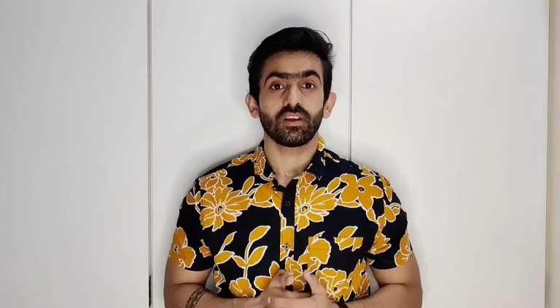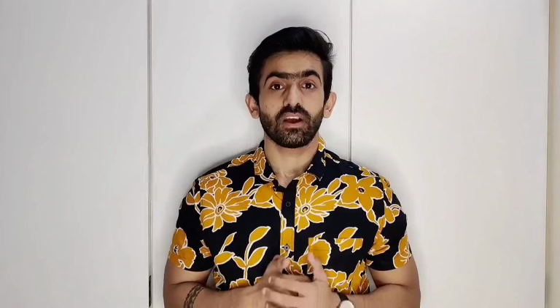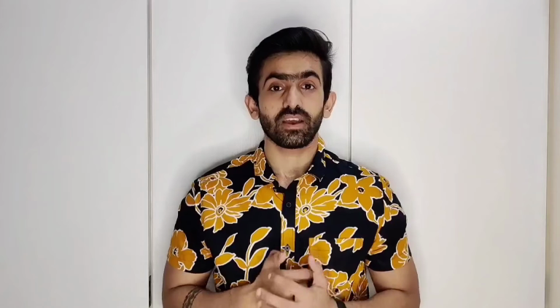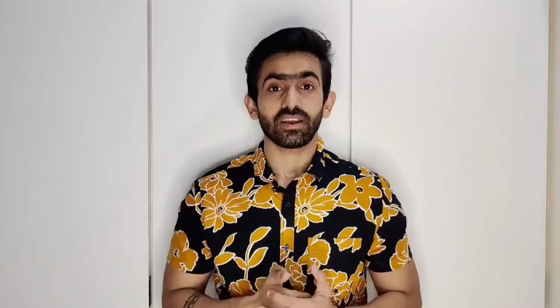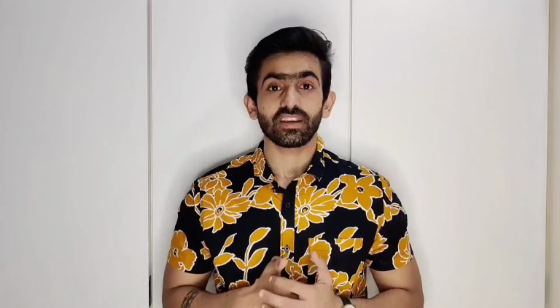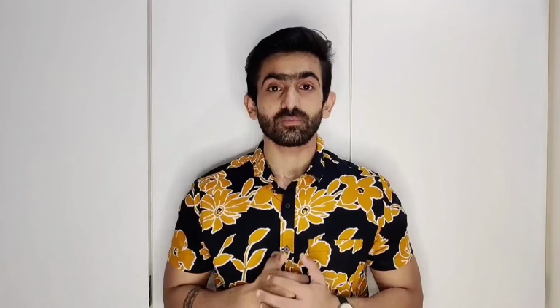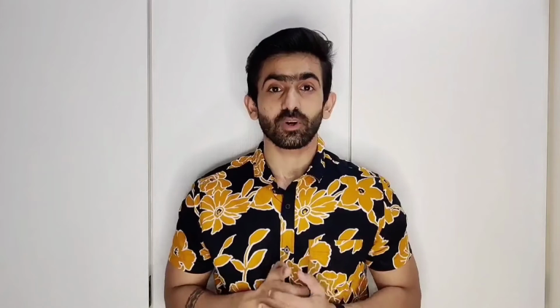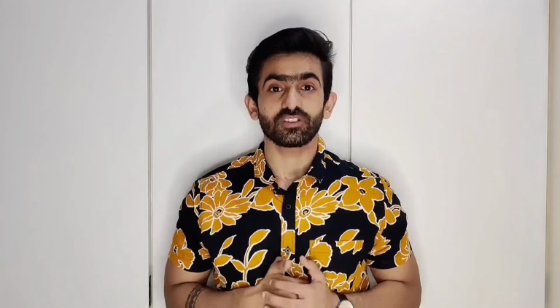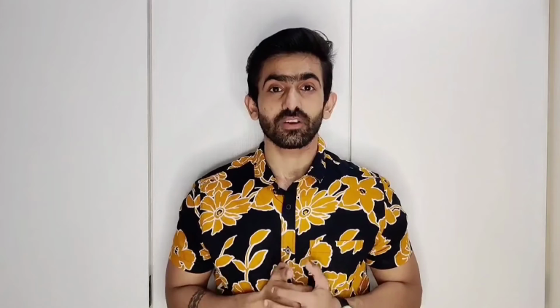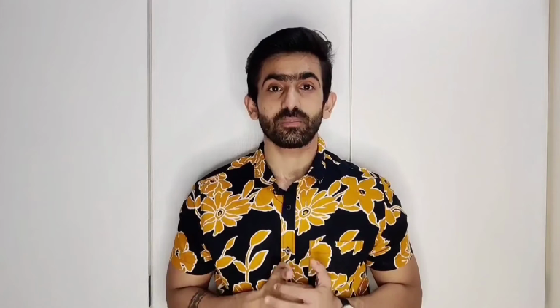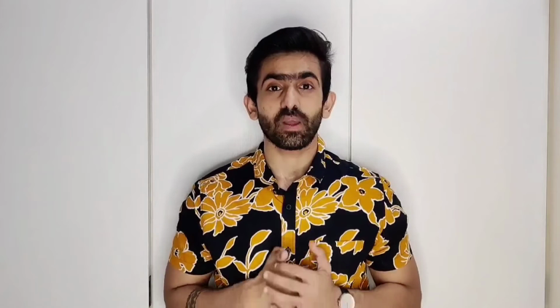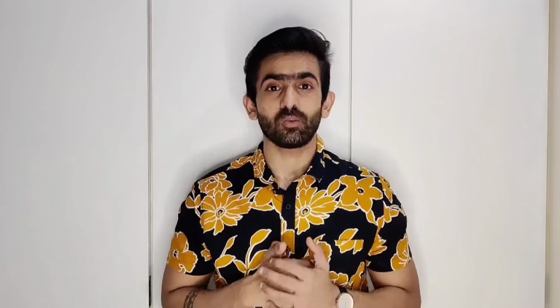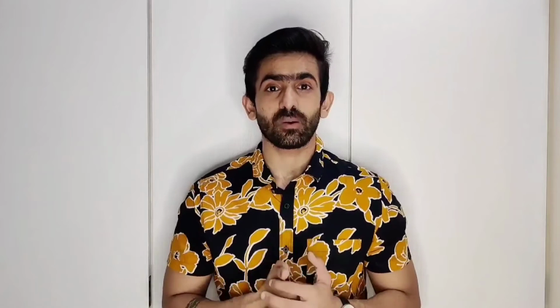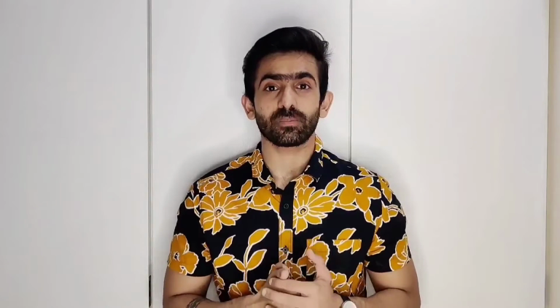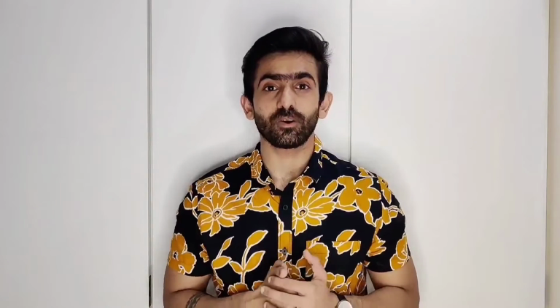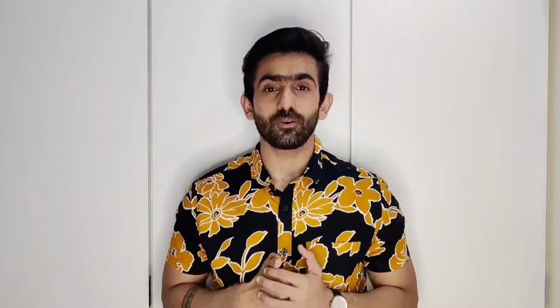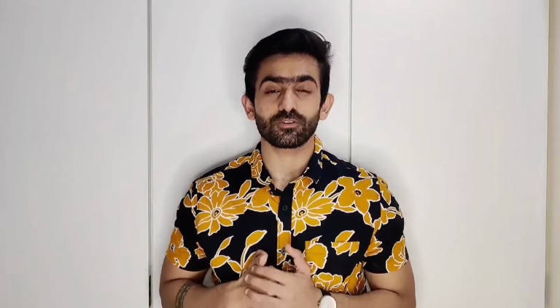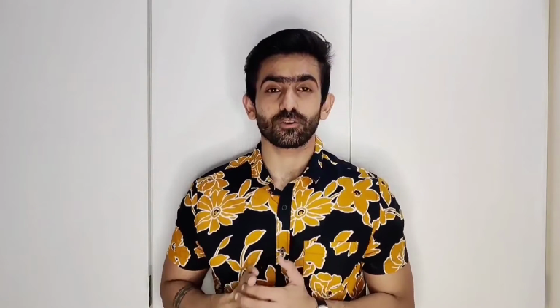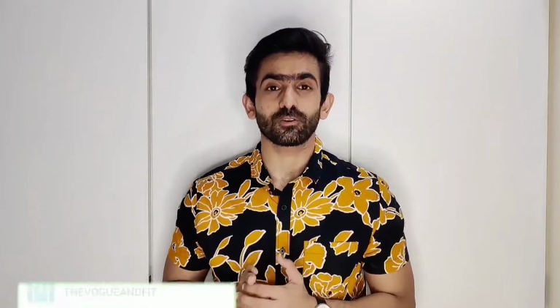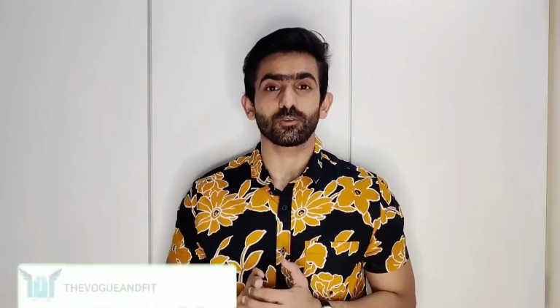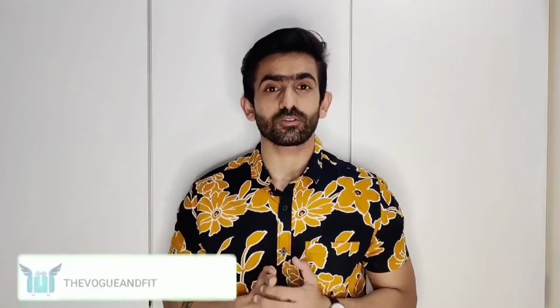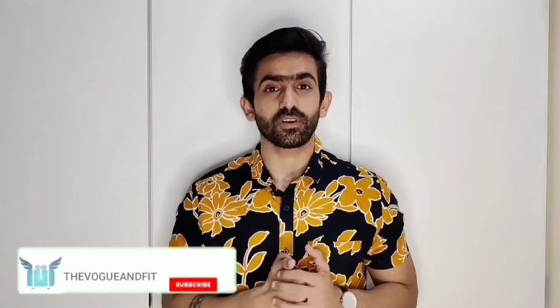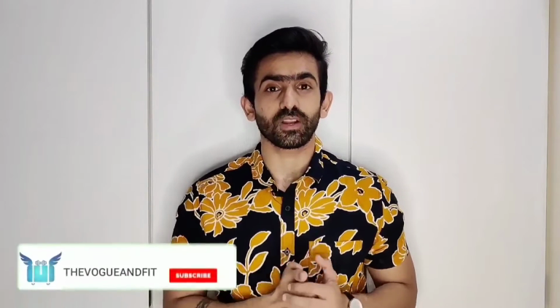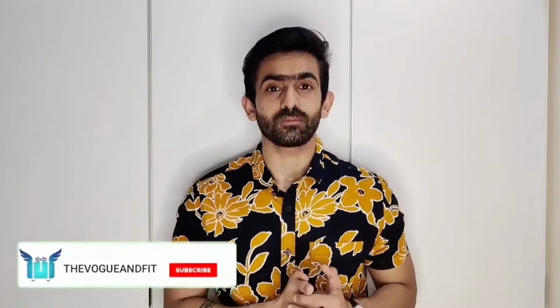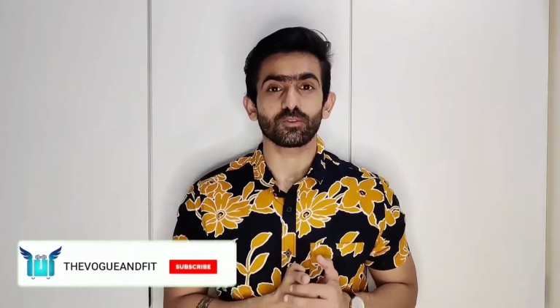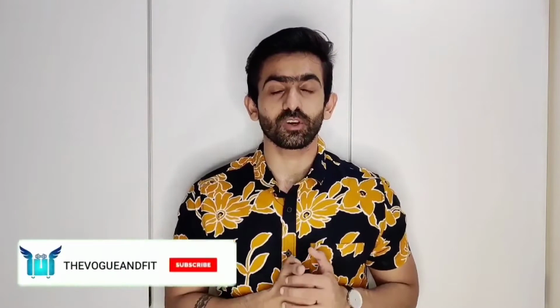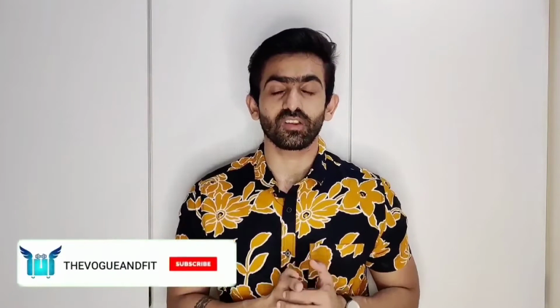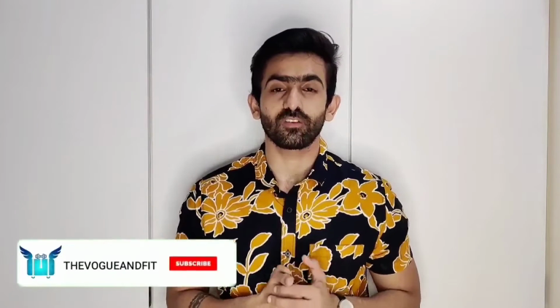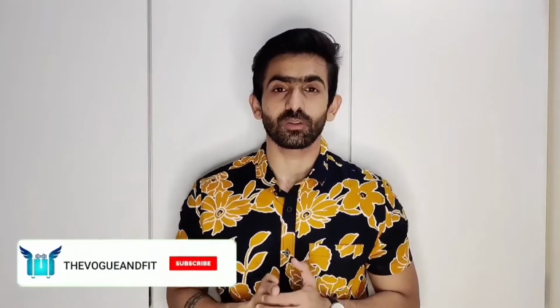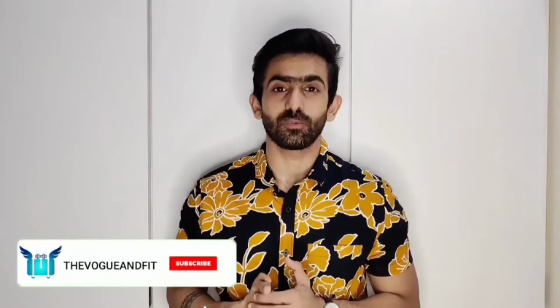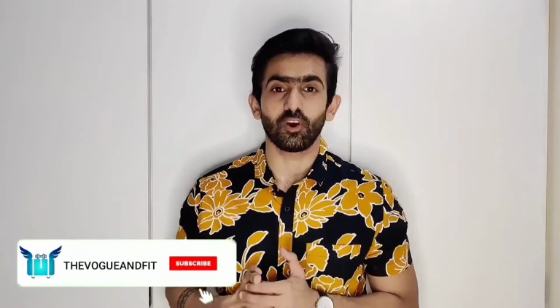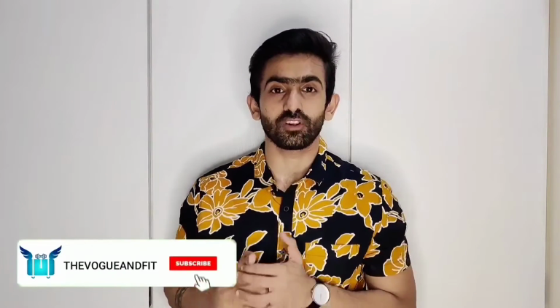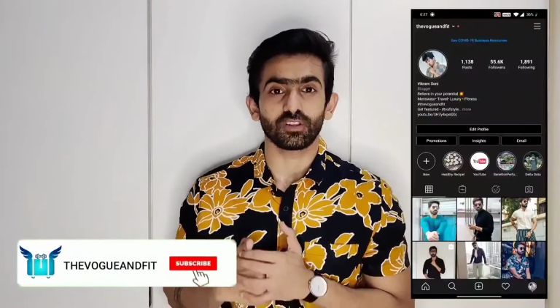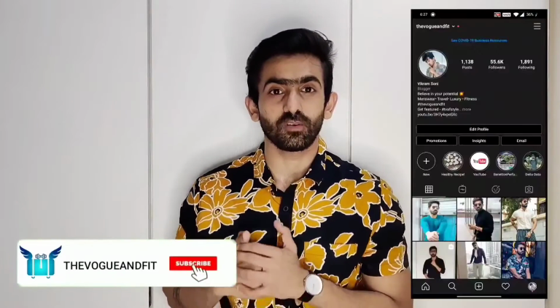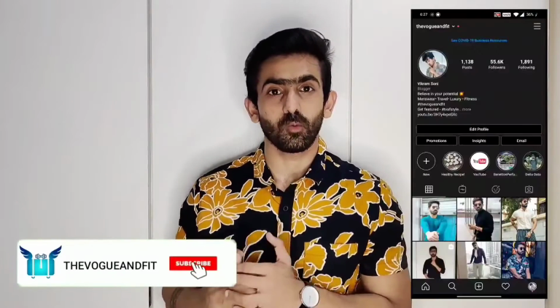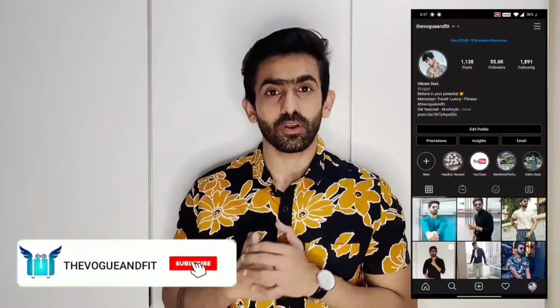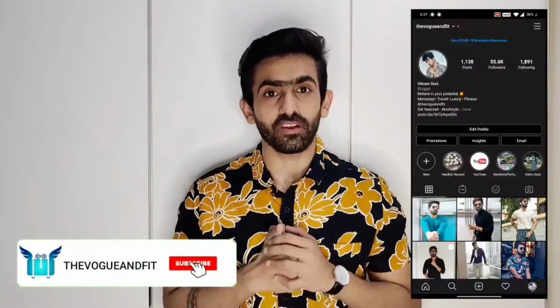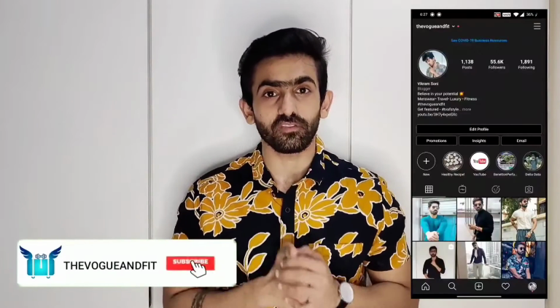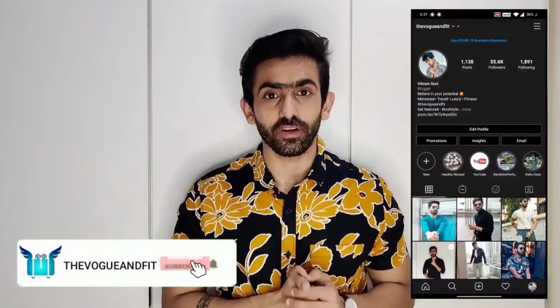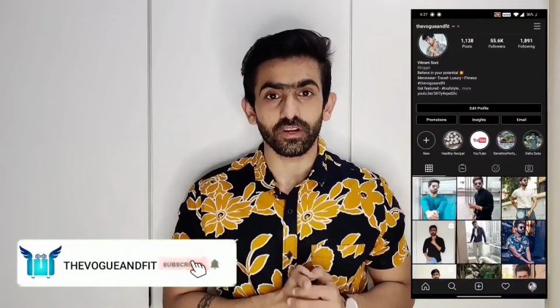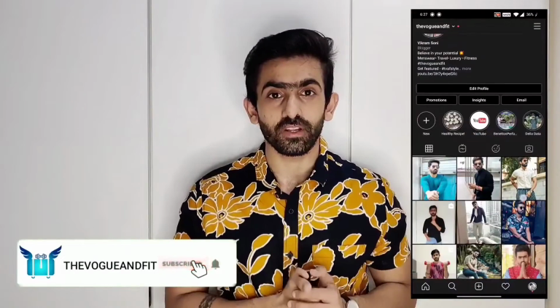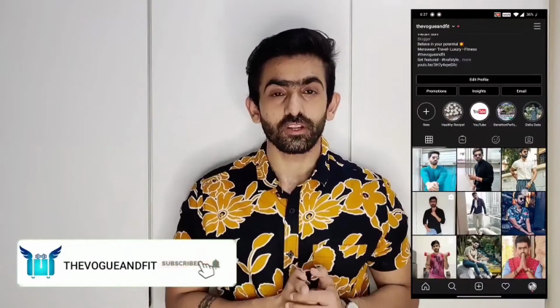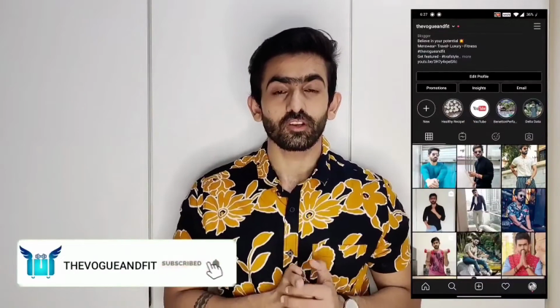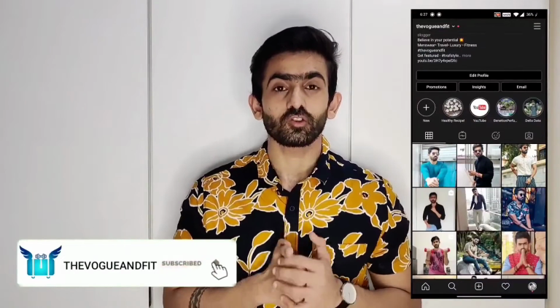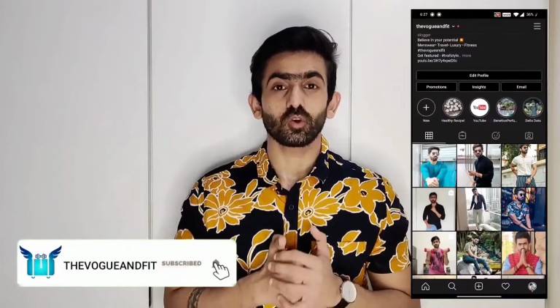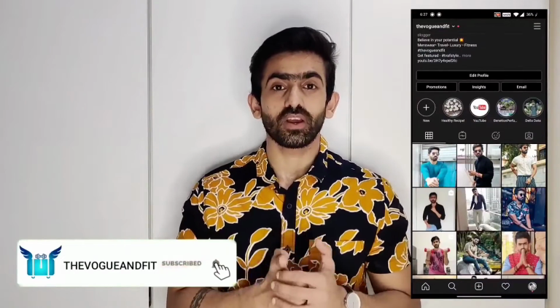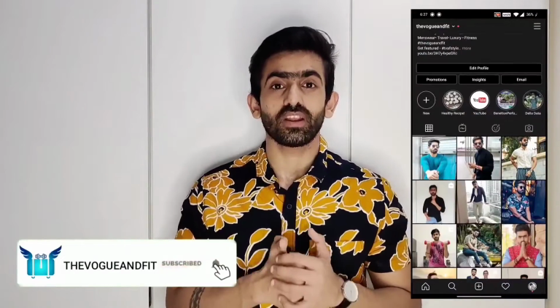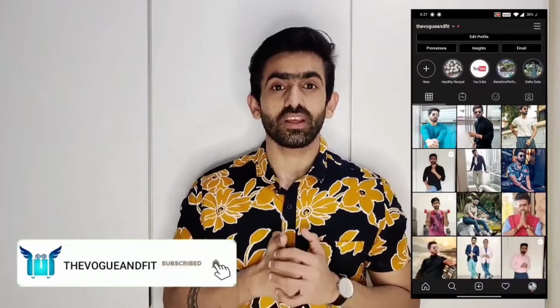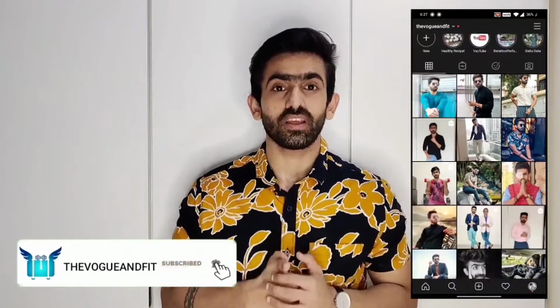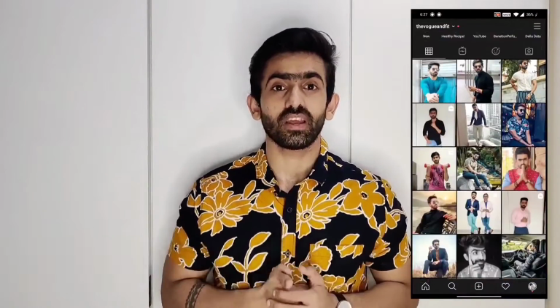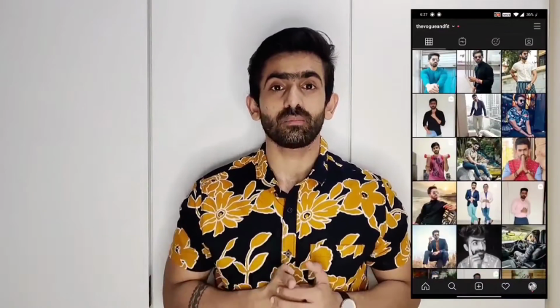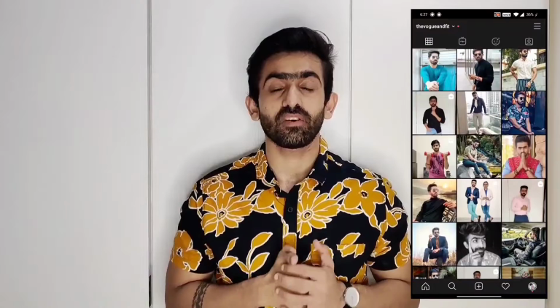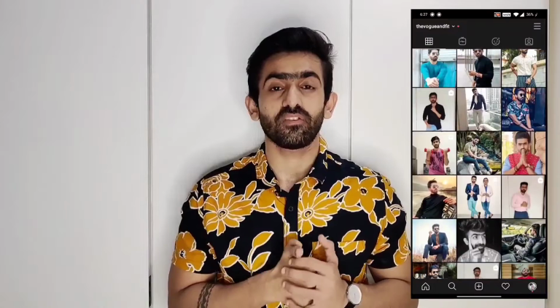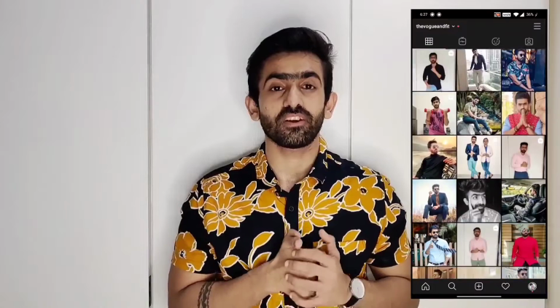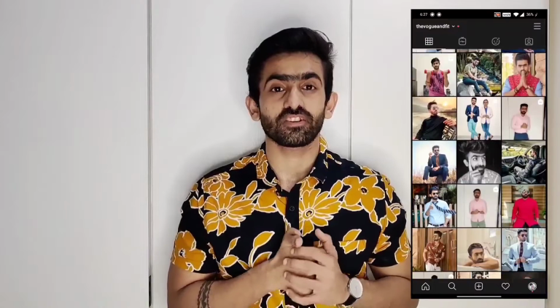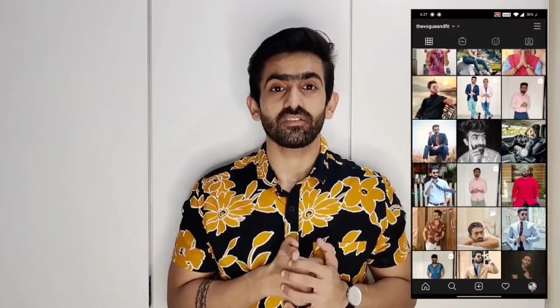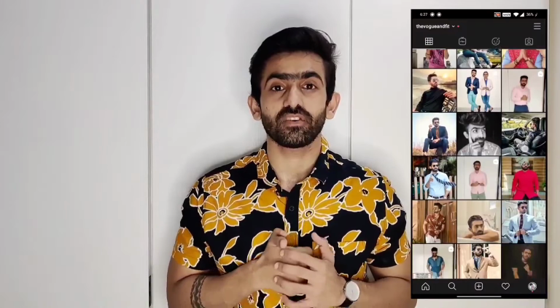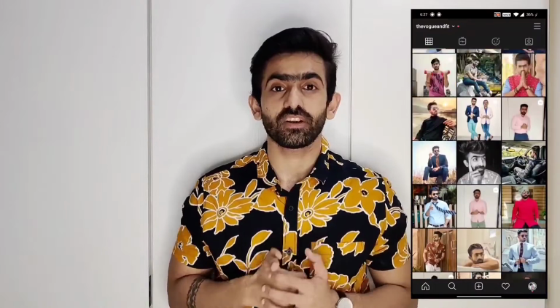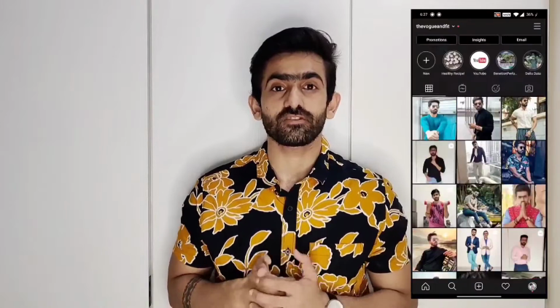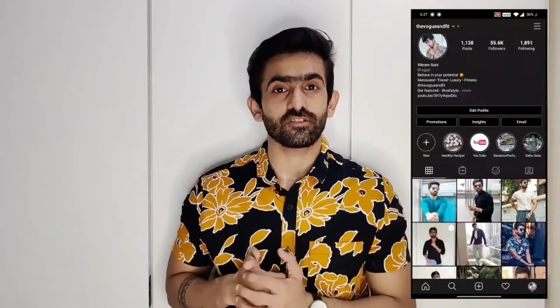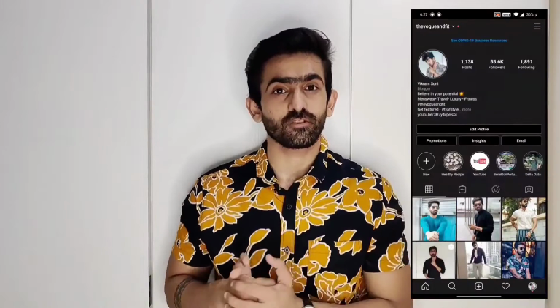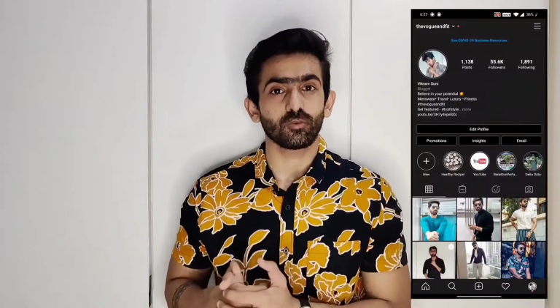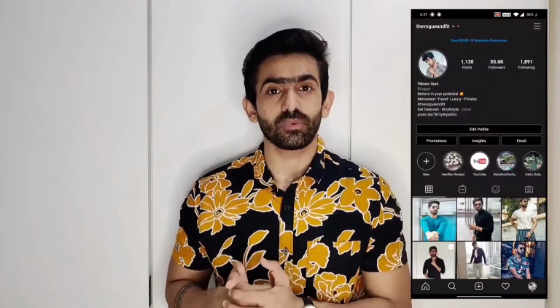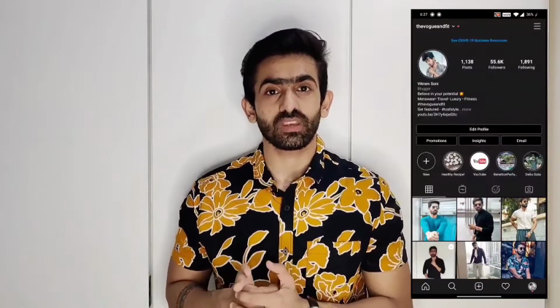Hi guys! What's up? I am your host and friend Vikram Soni from the blog The Vogue and Fit. I am talking about fashion, fitness and grooming.